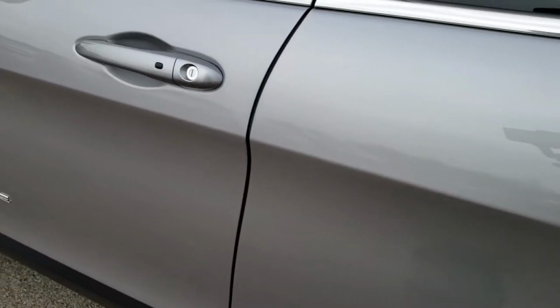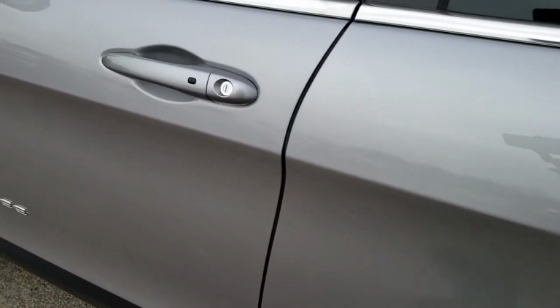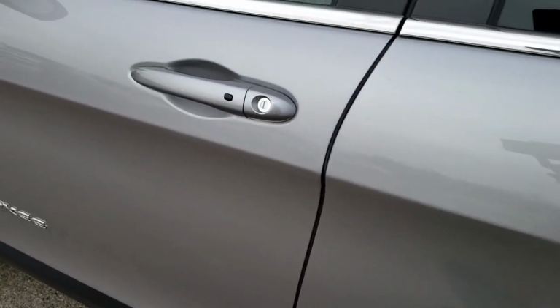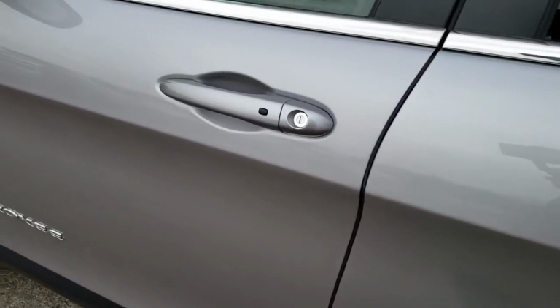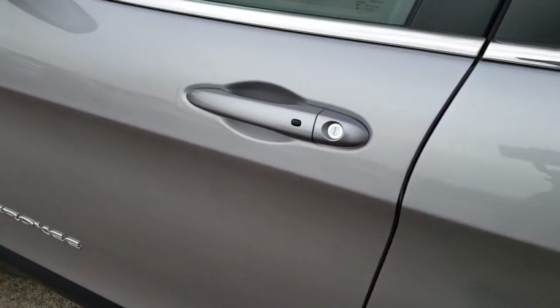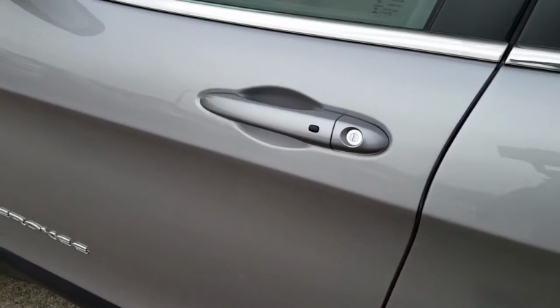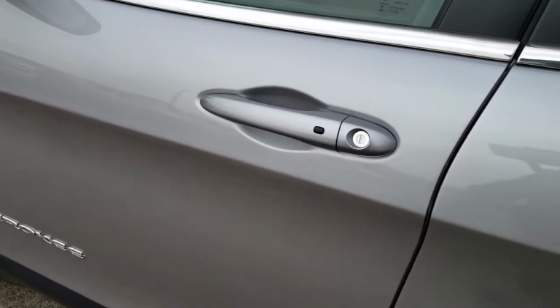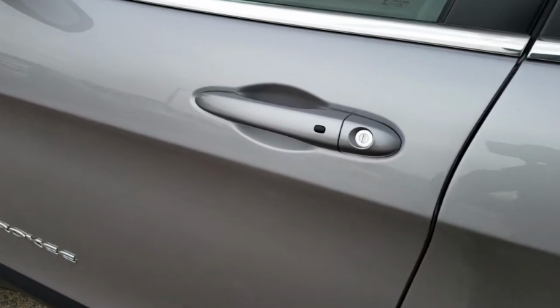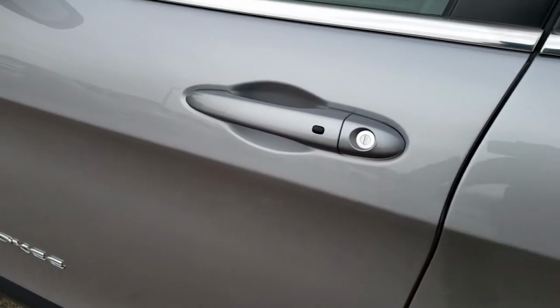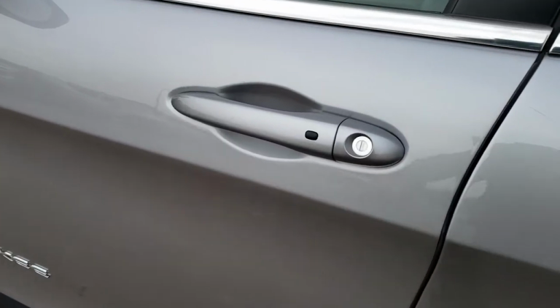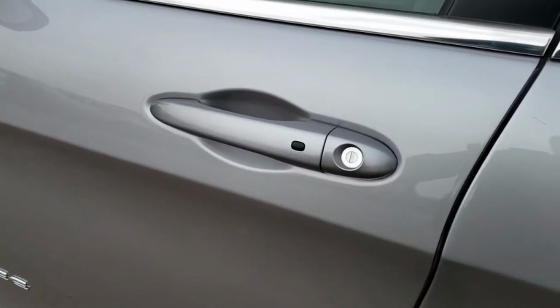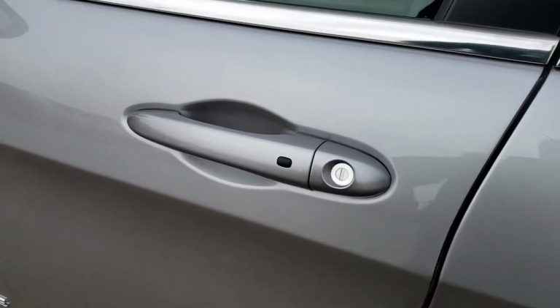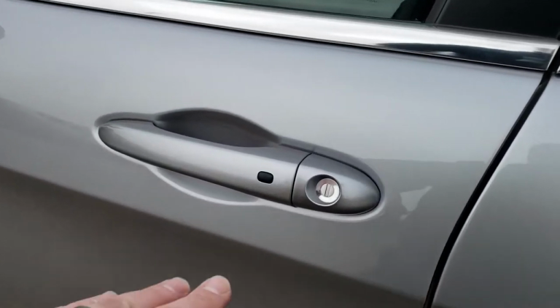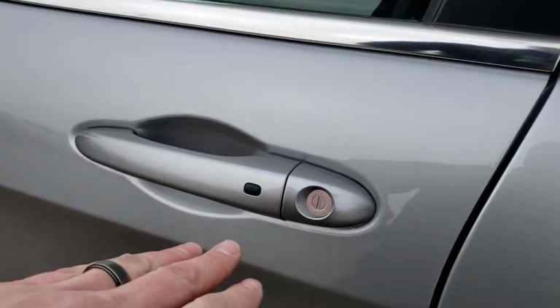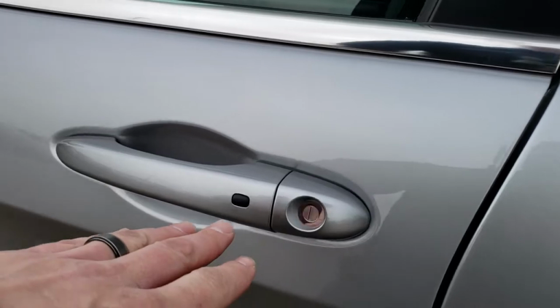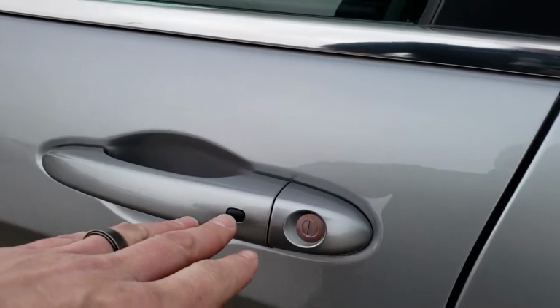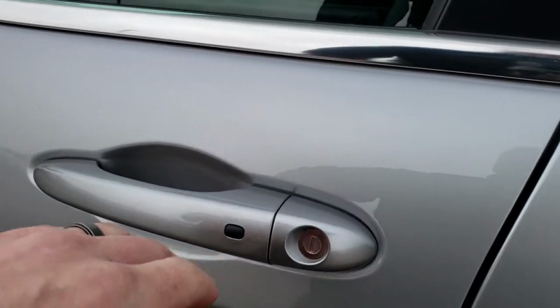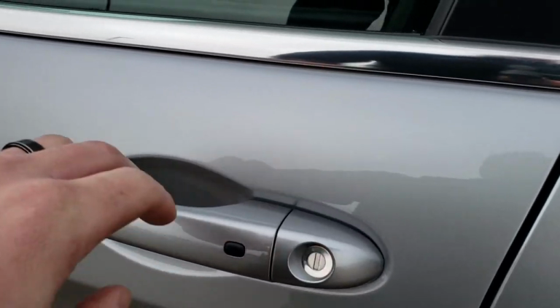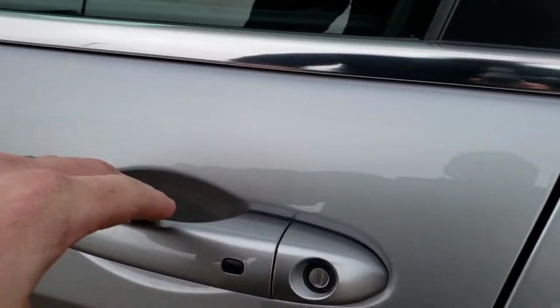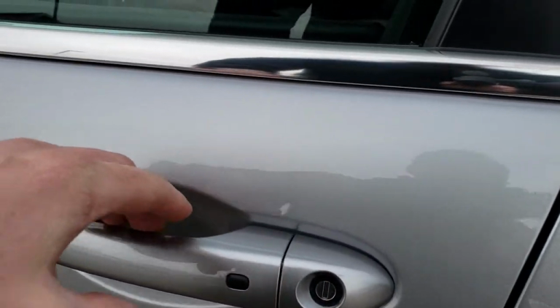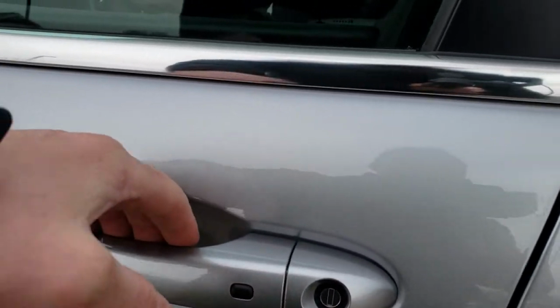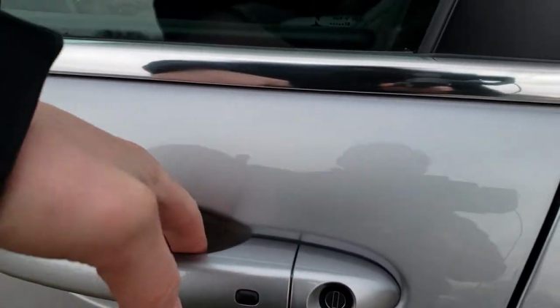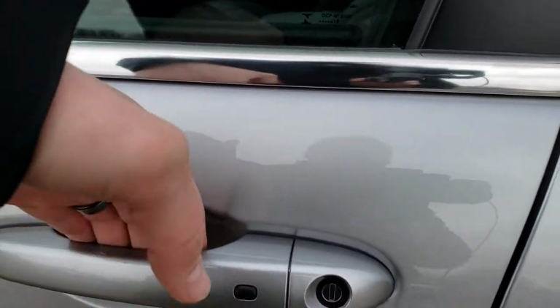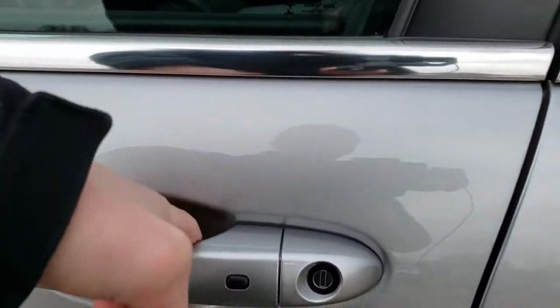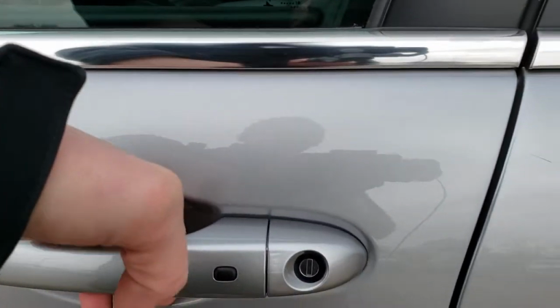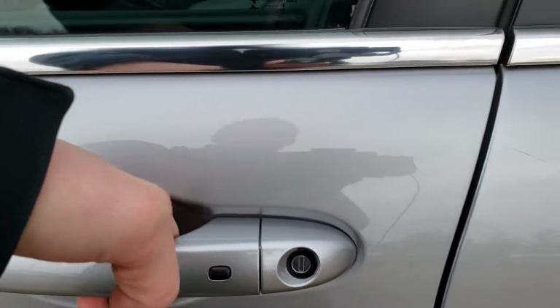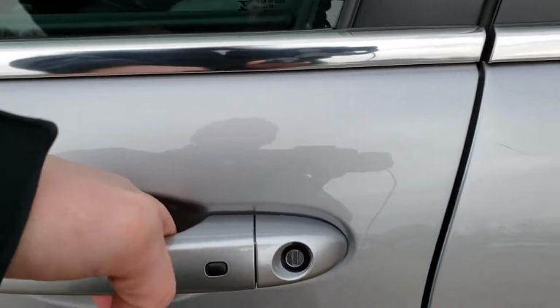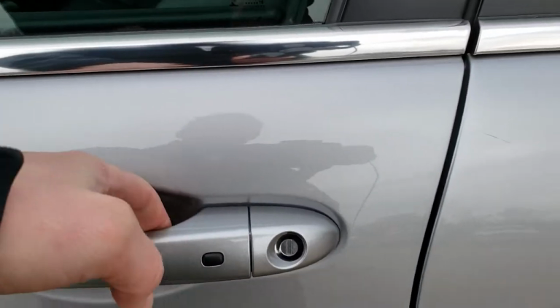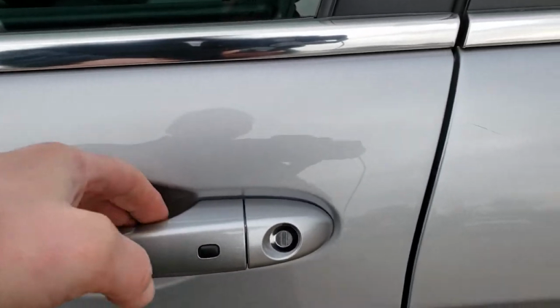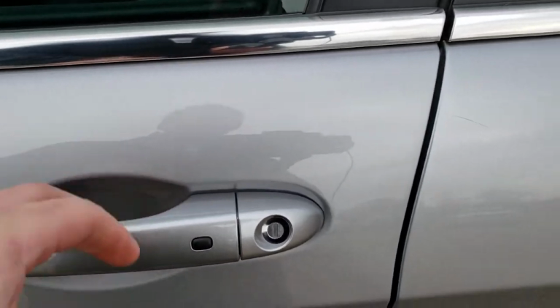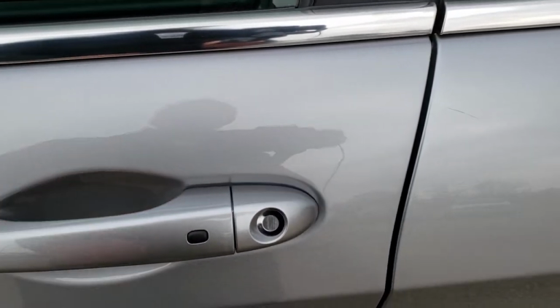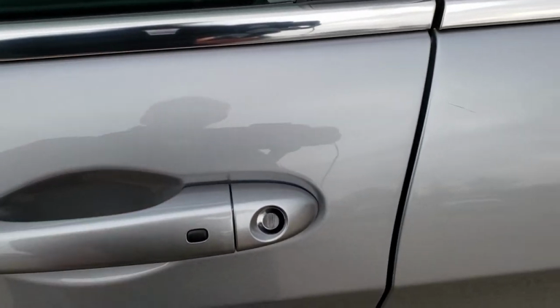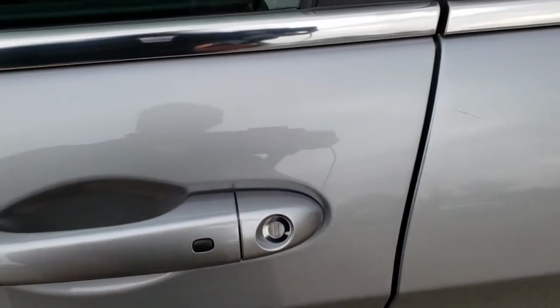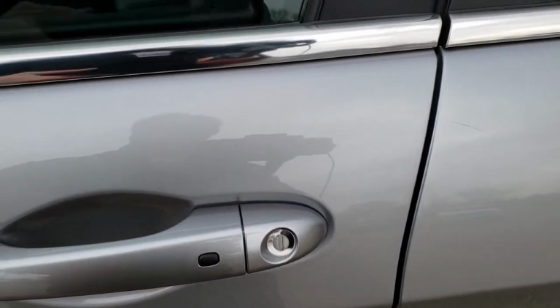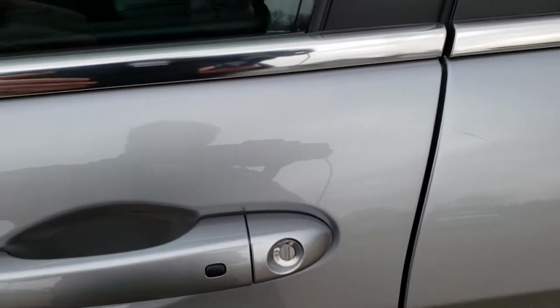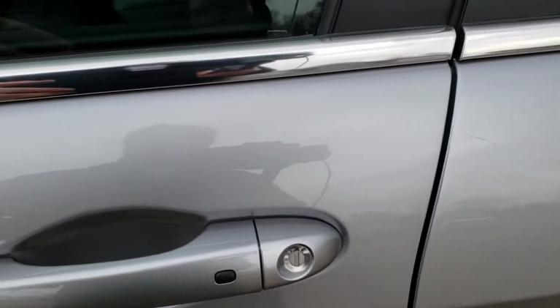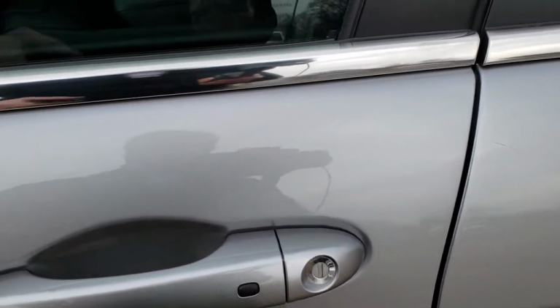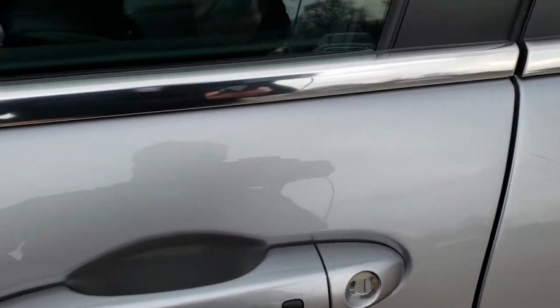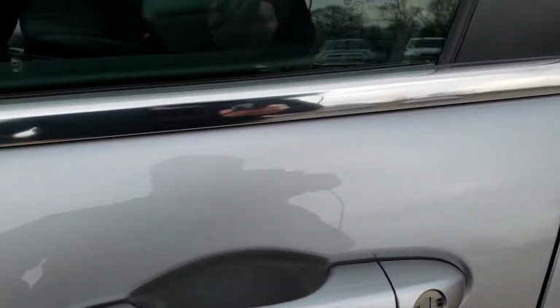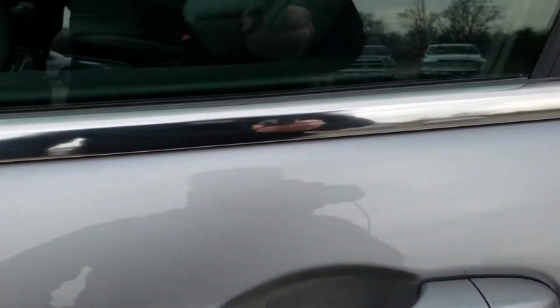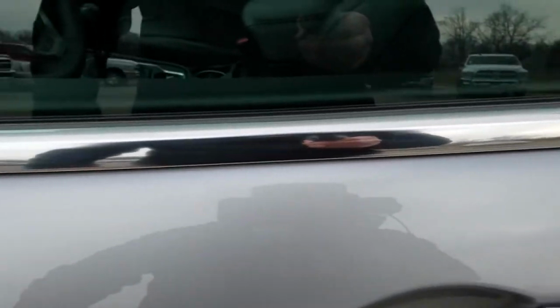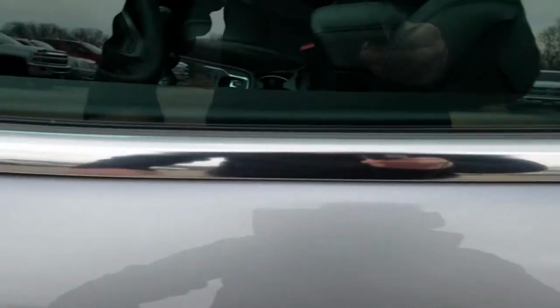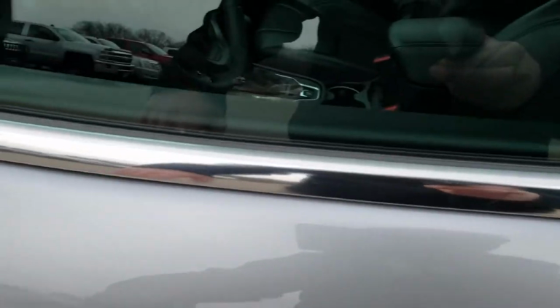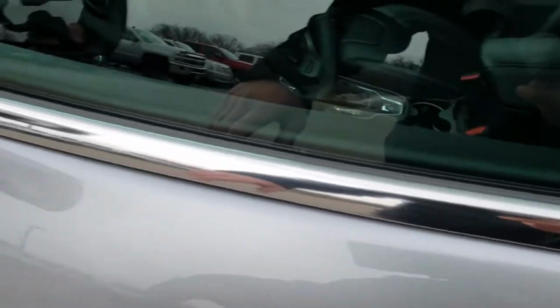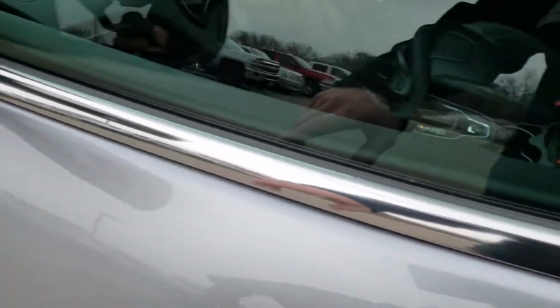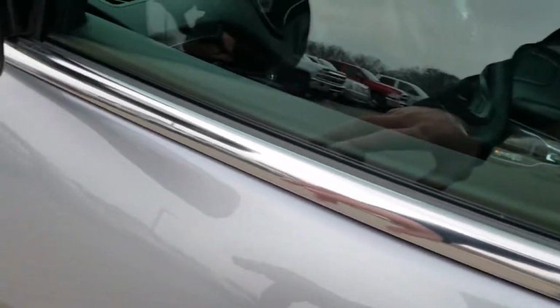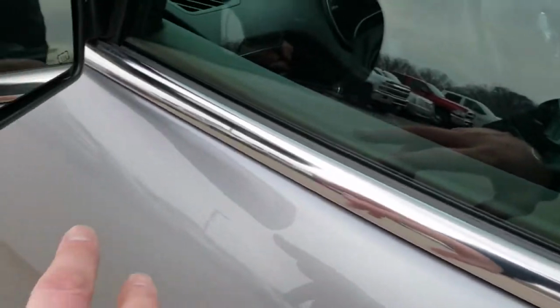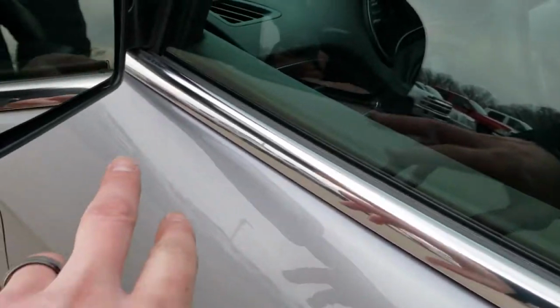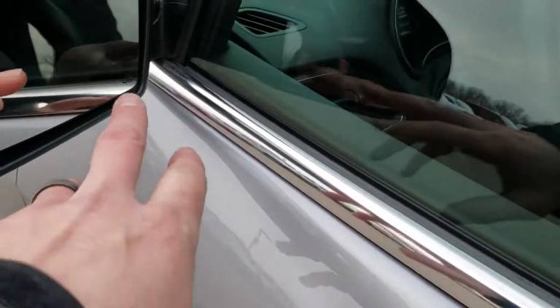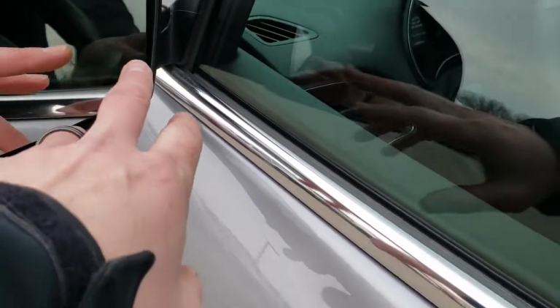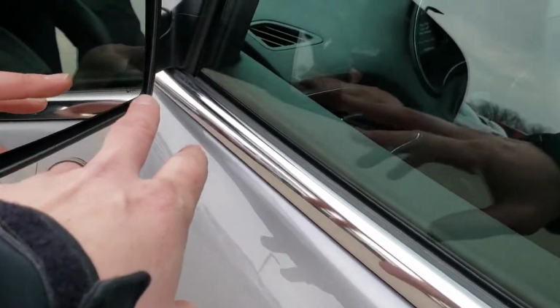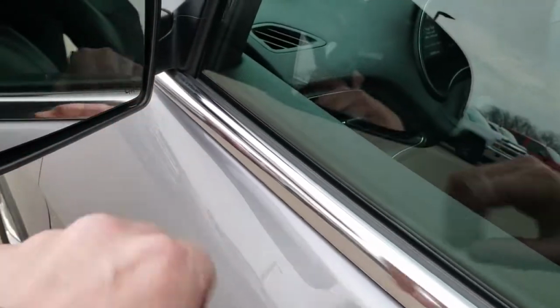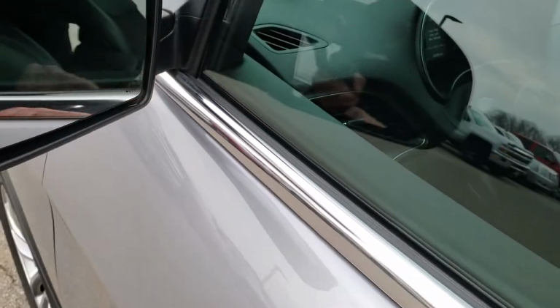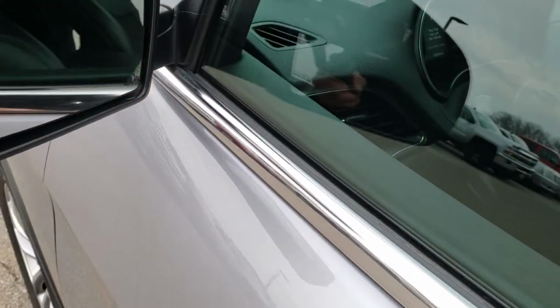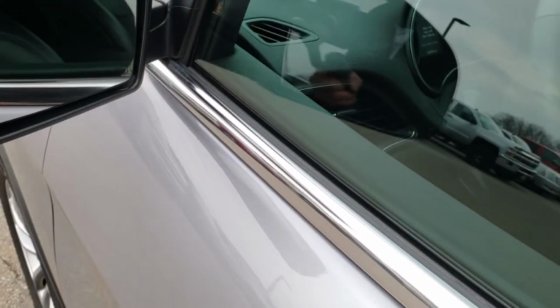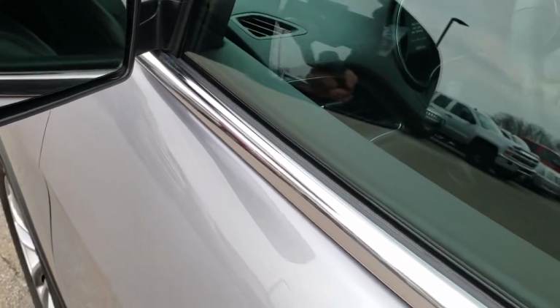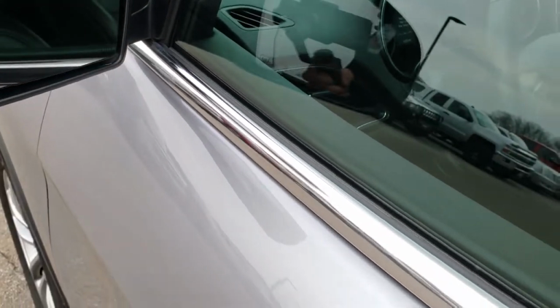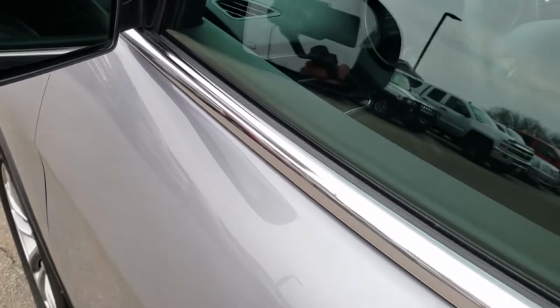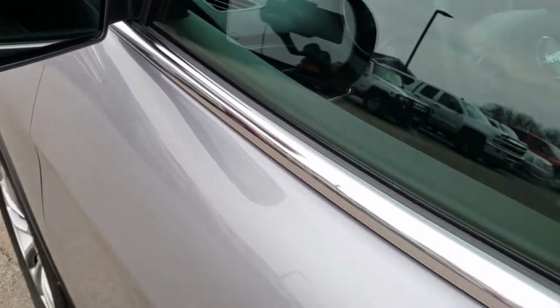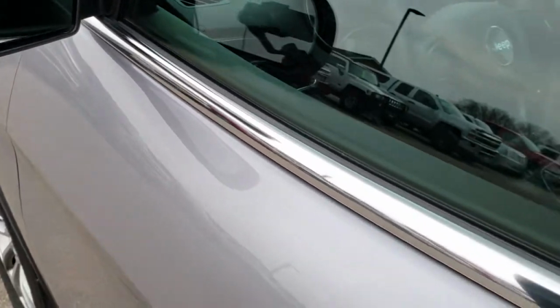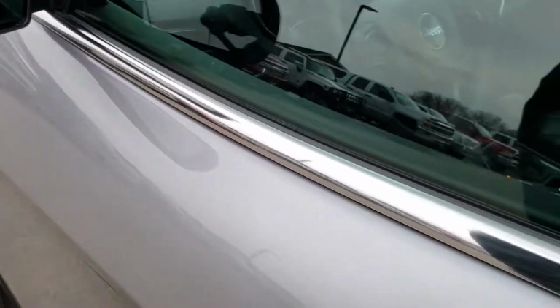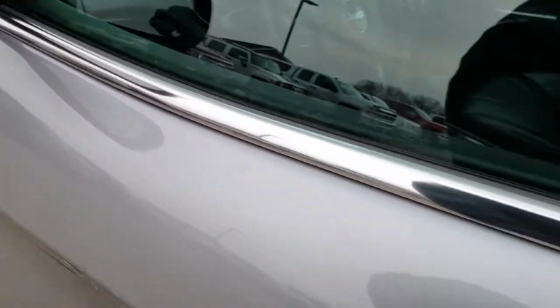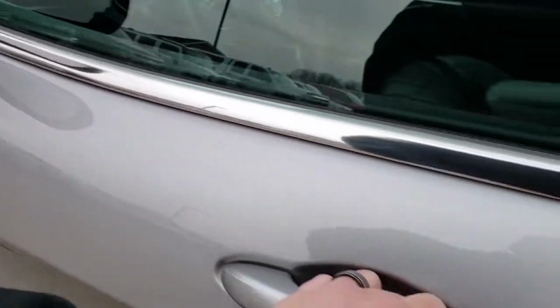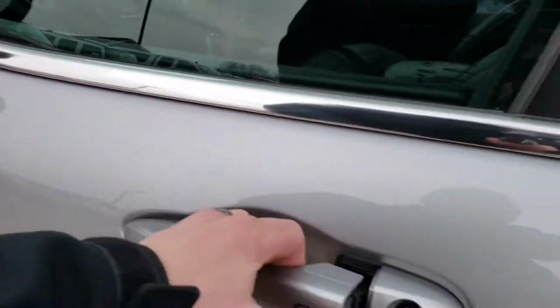This one does have the enter and go system, so you just have to have the key in your pocket and the doors will unlock. This one has the heated power mirrors.